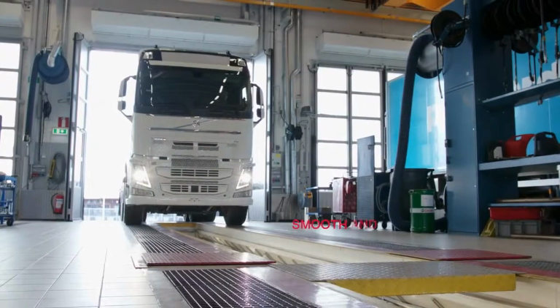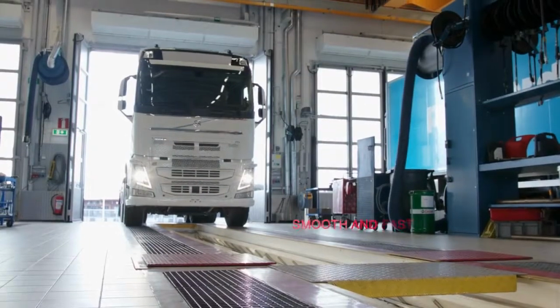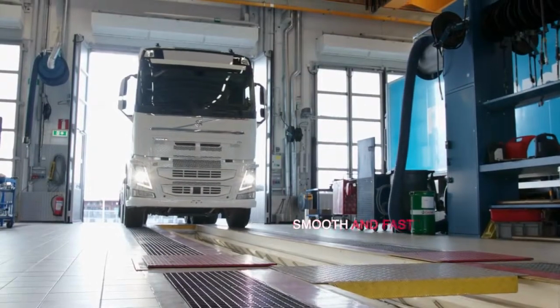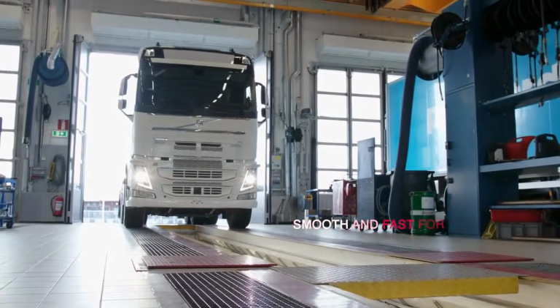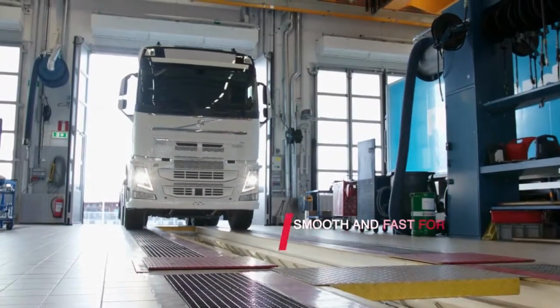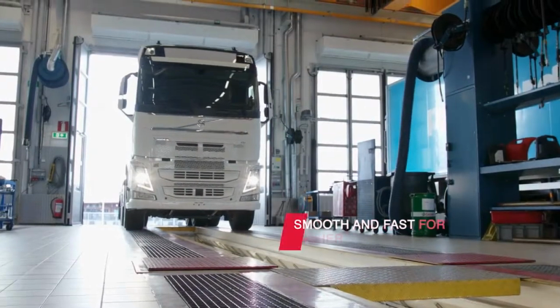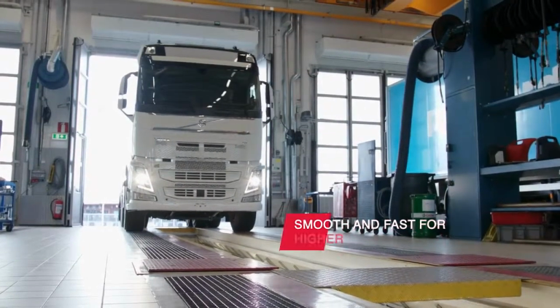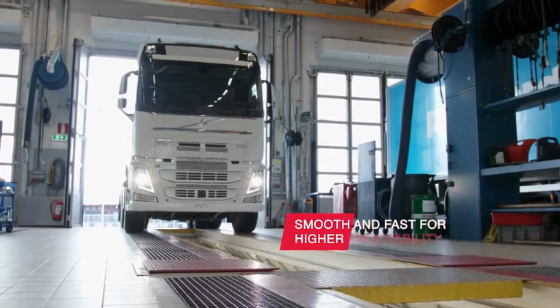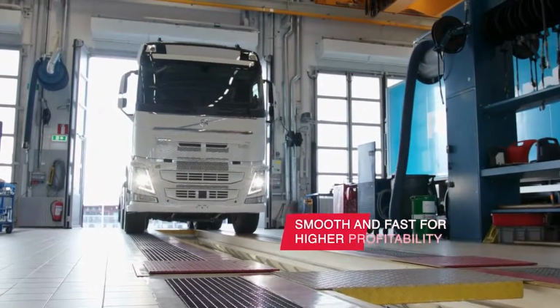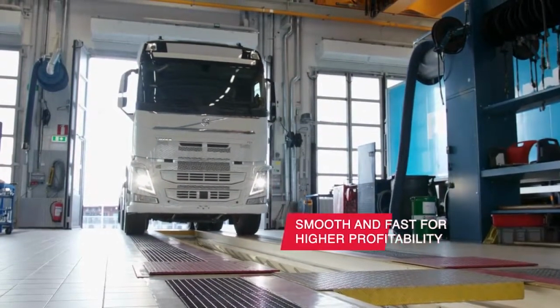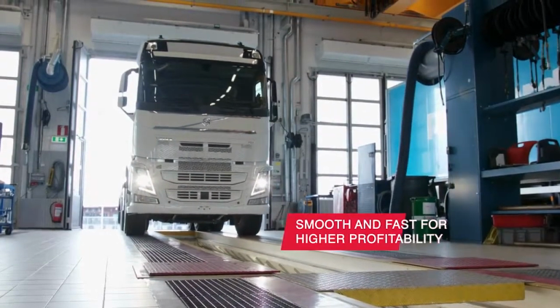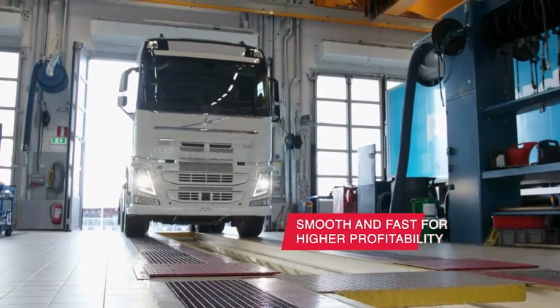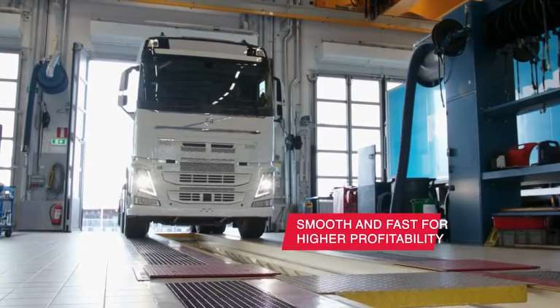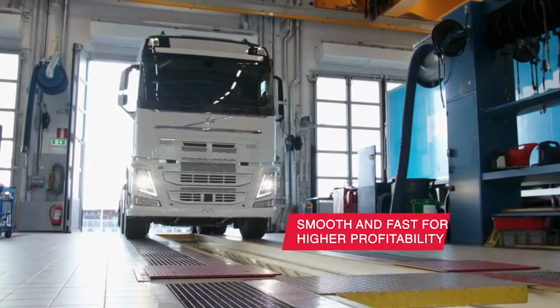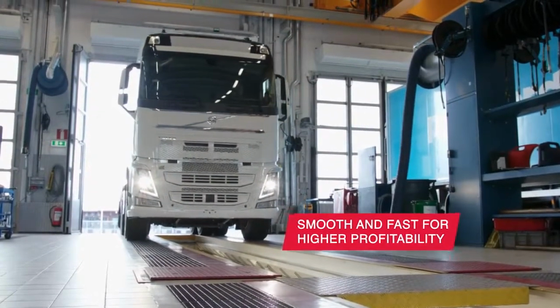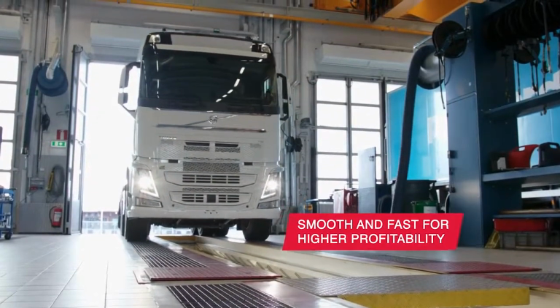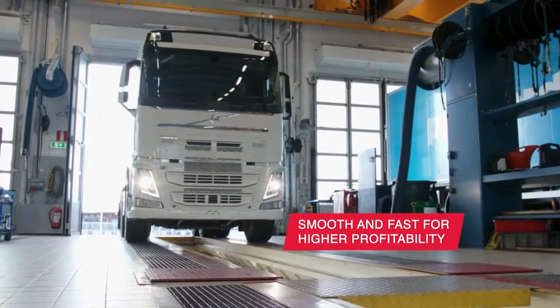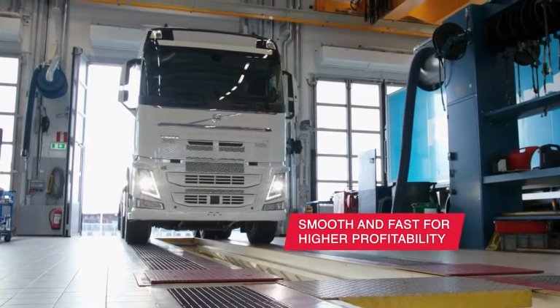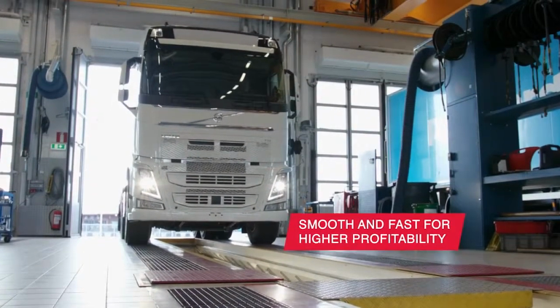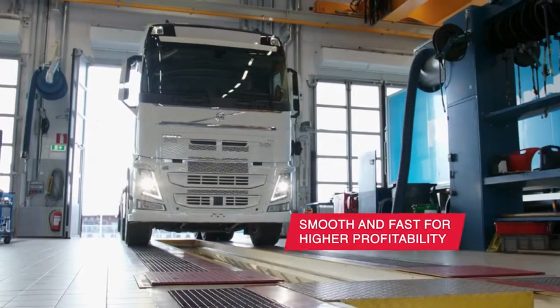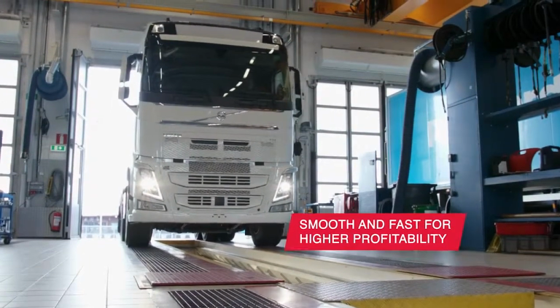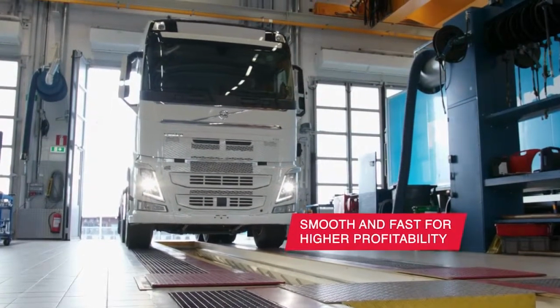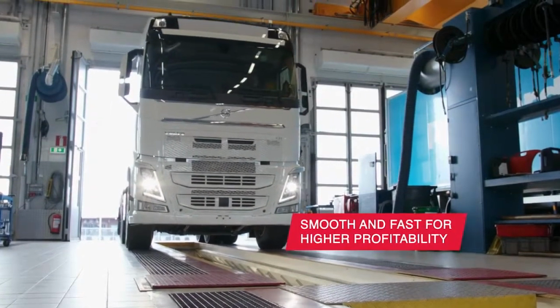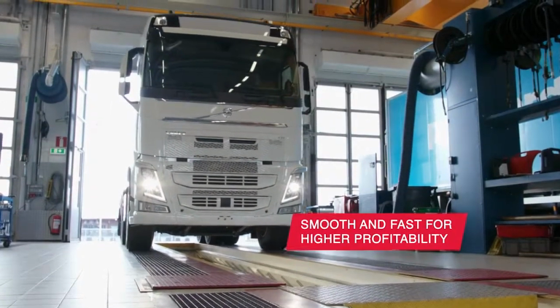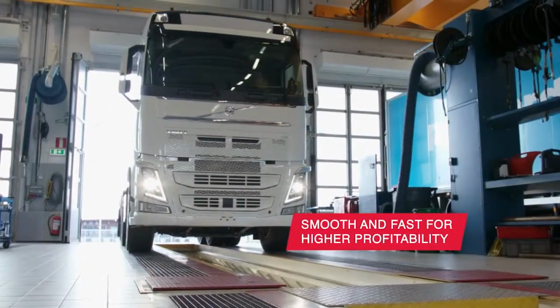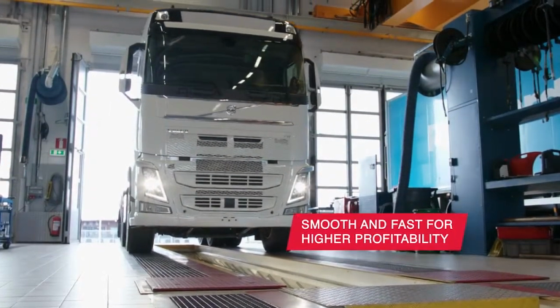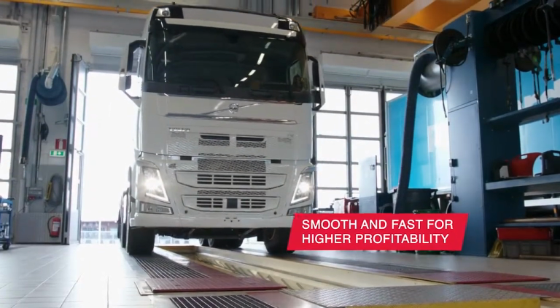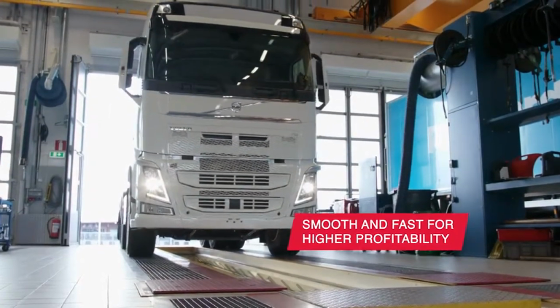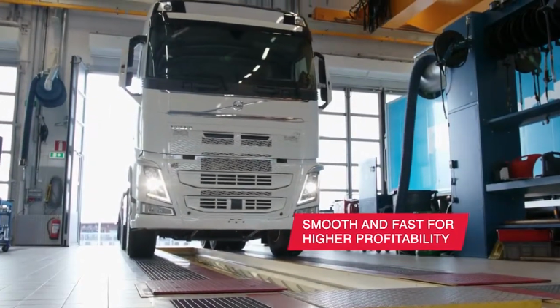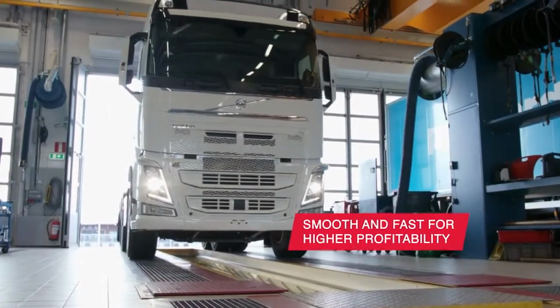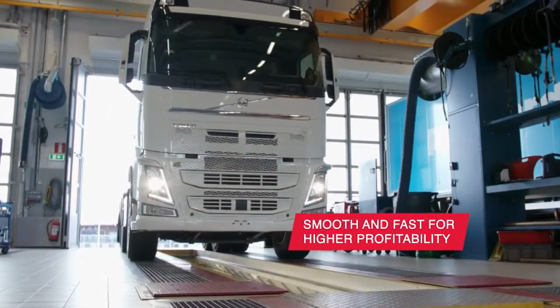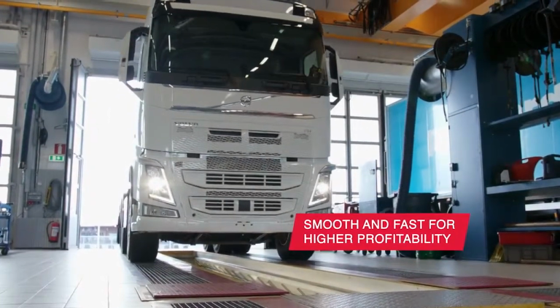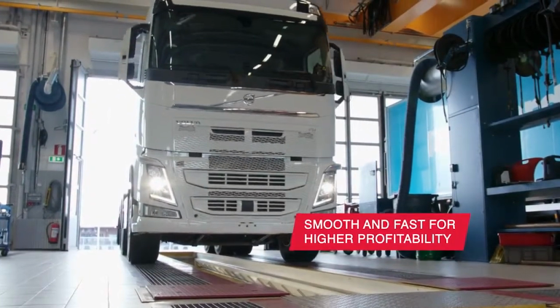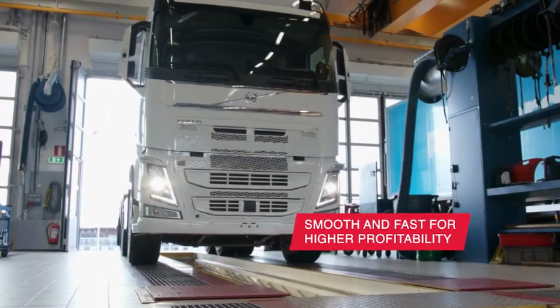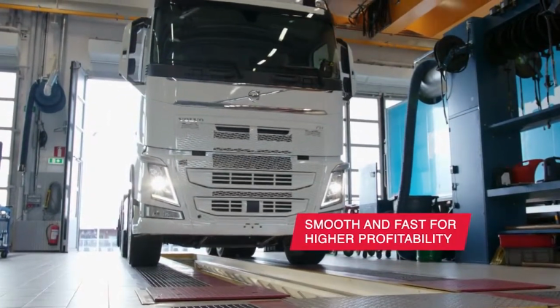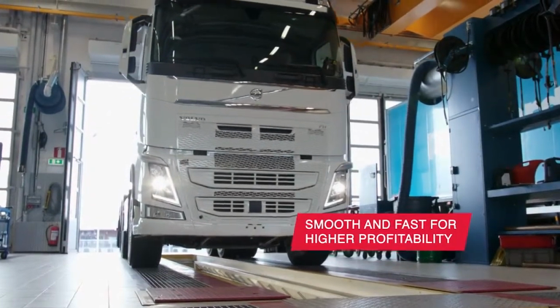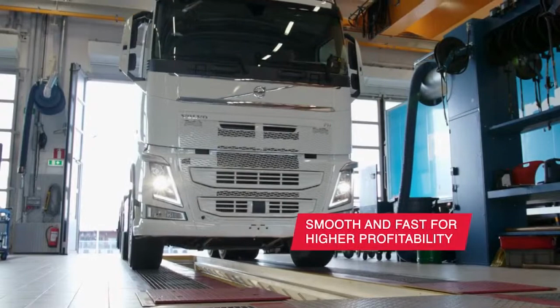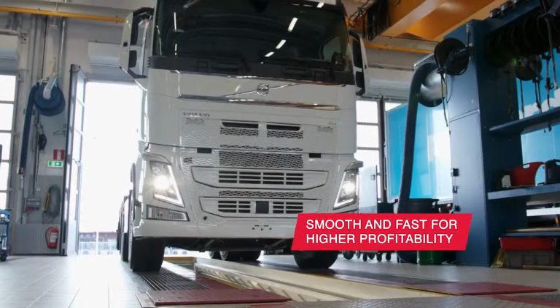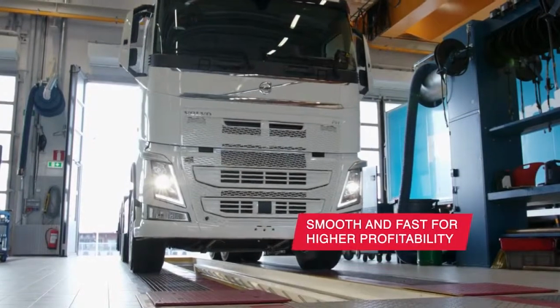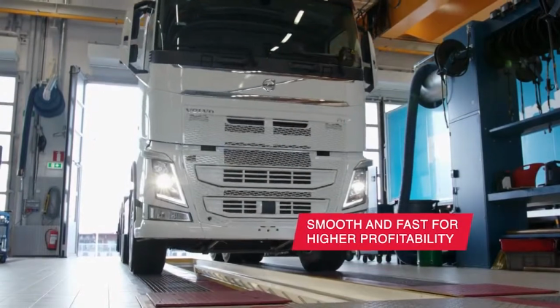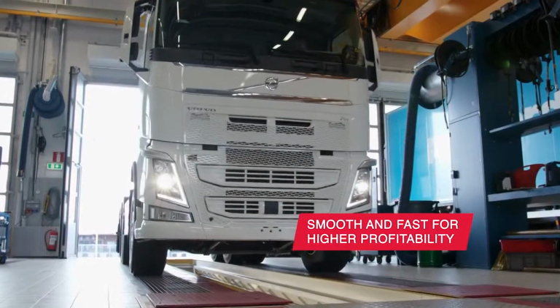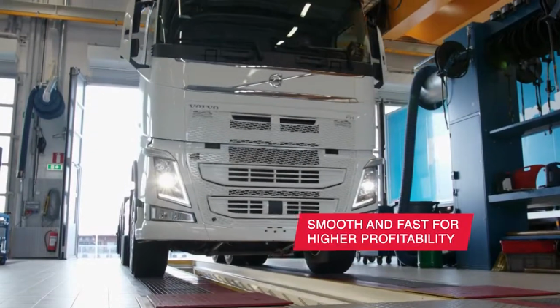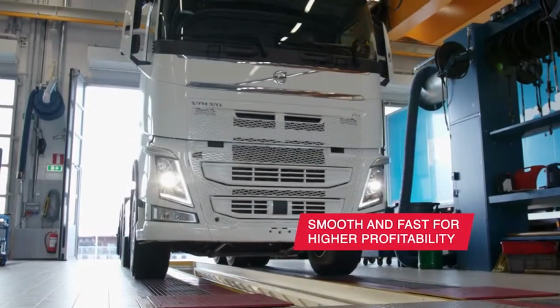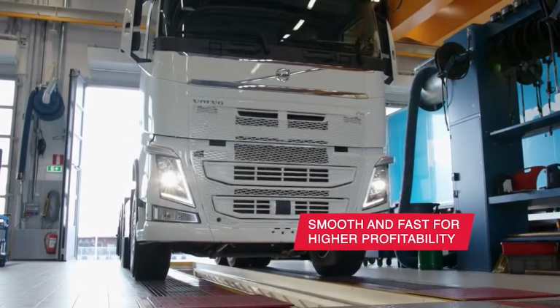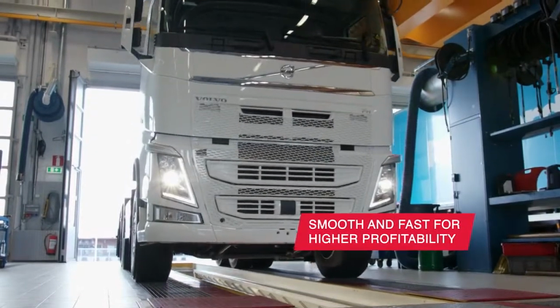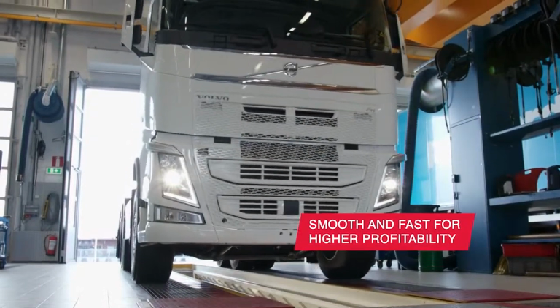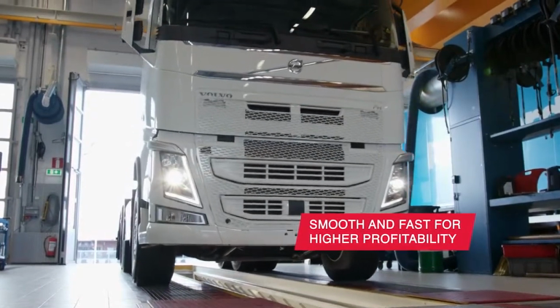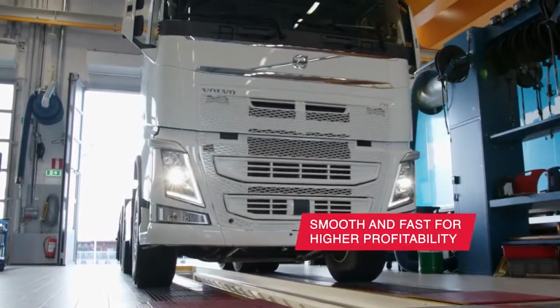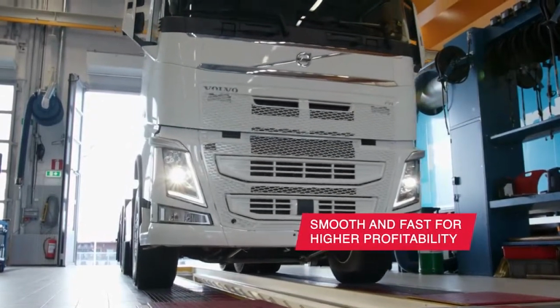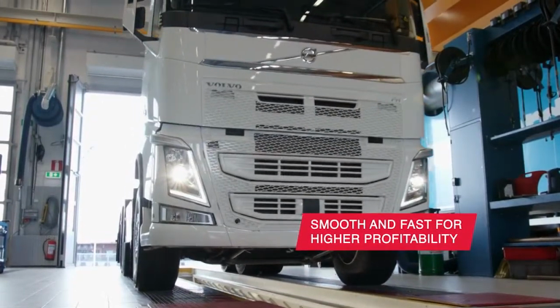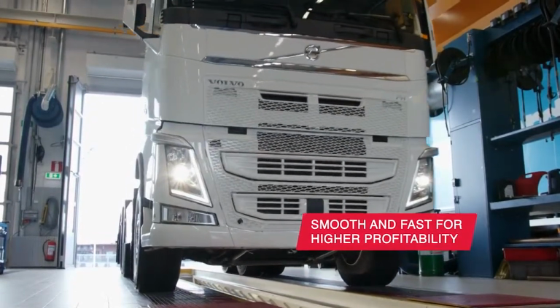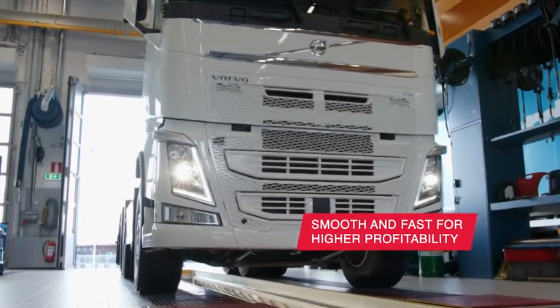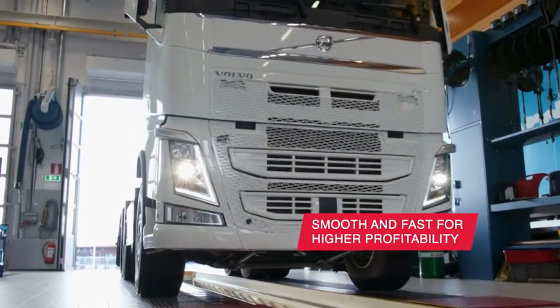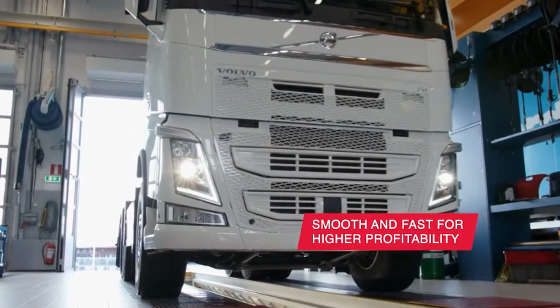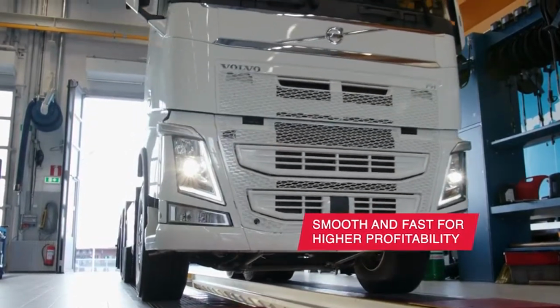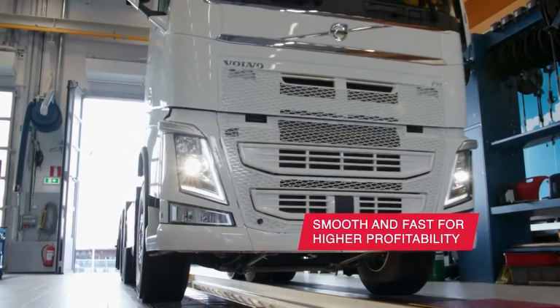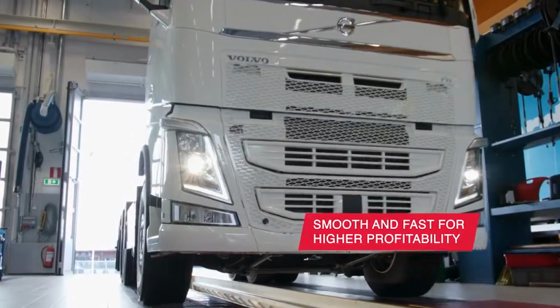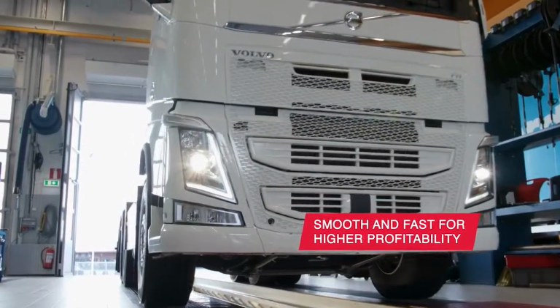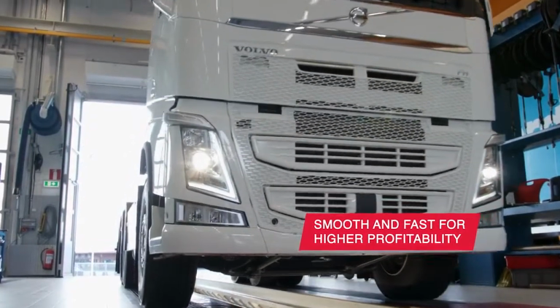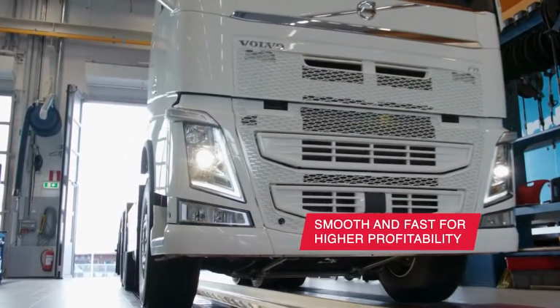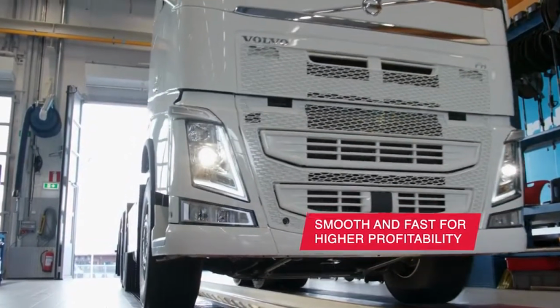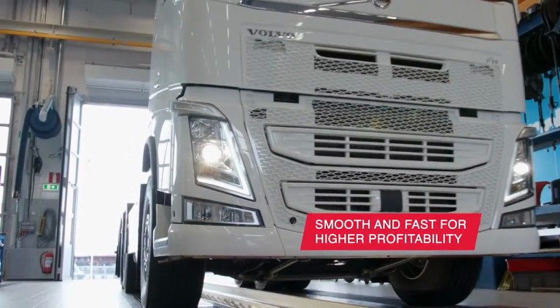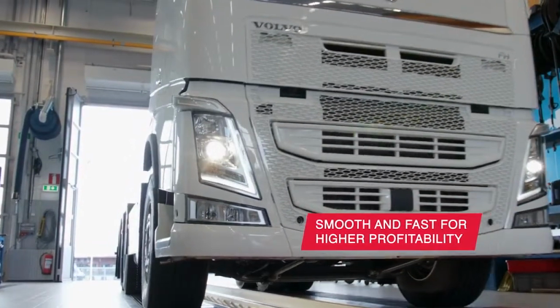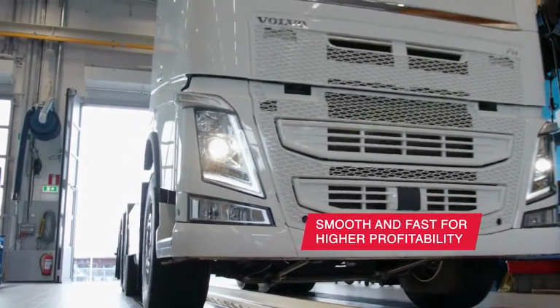The smoother and faster you can do wheel alignment, the happier your customers will be and the more money you will make.